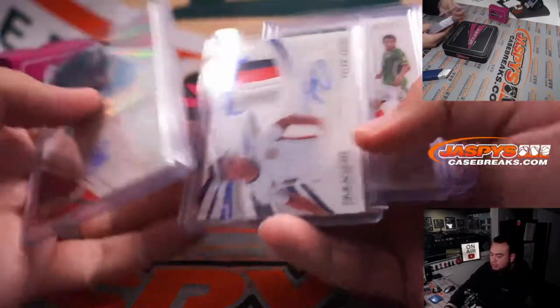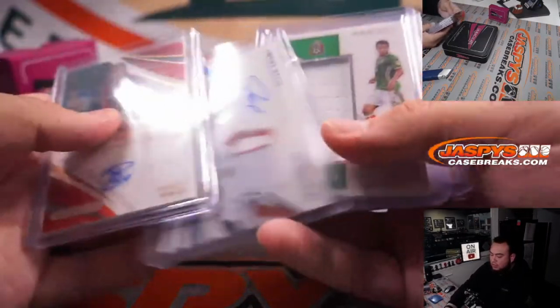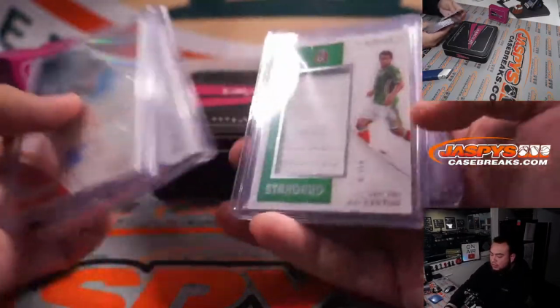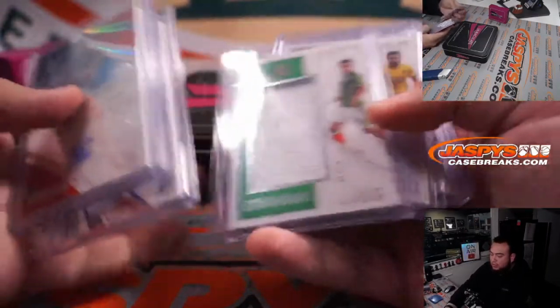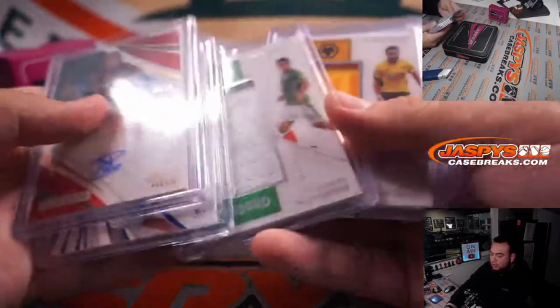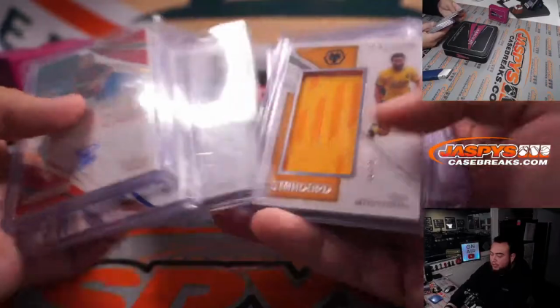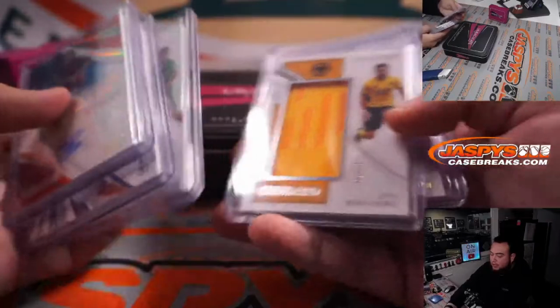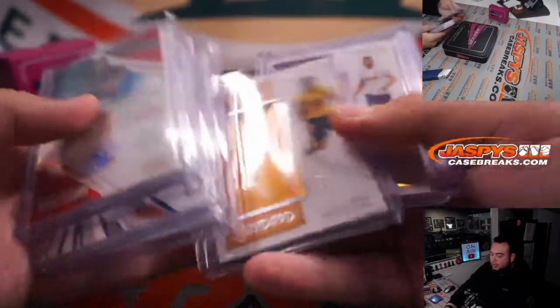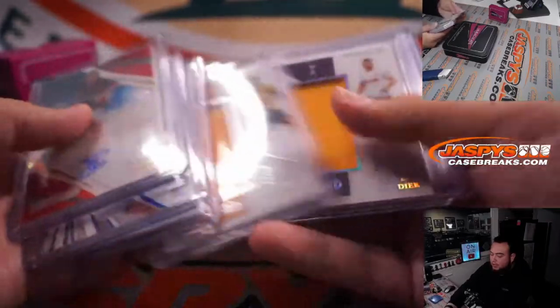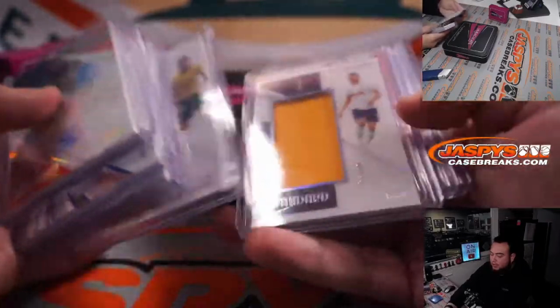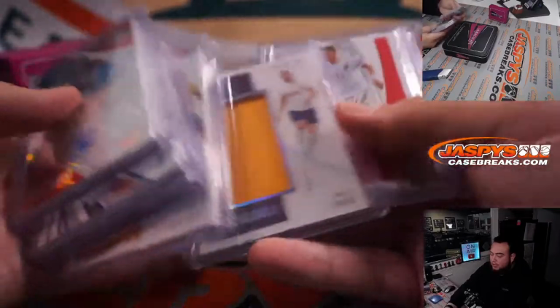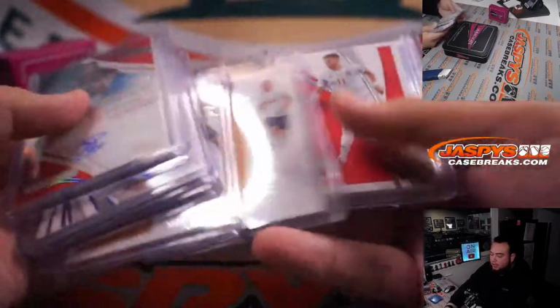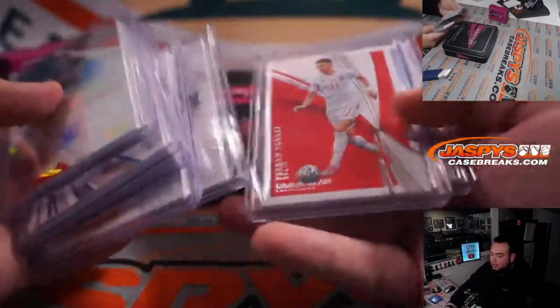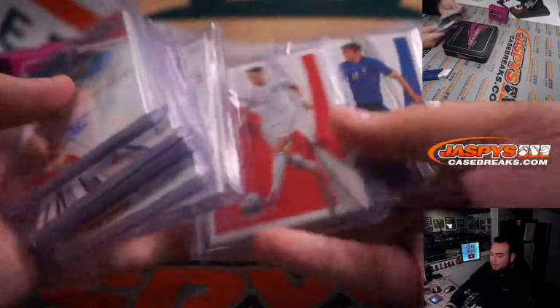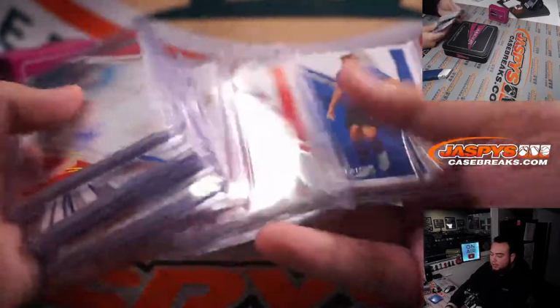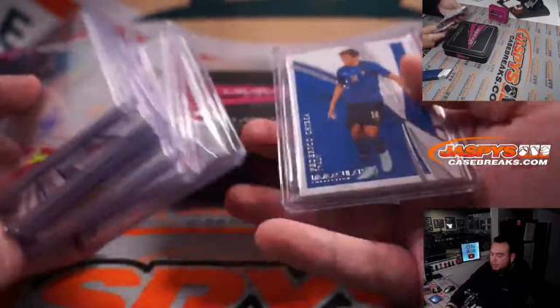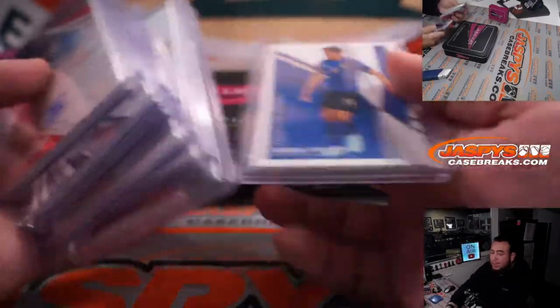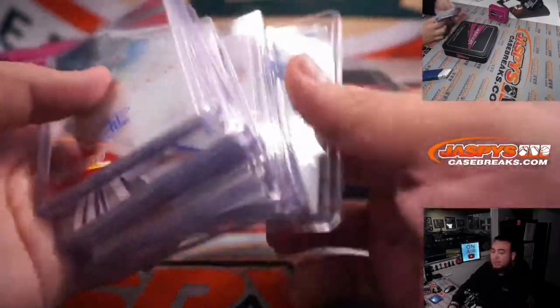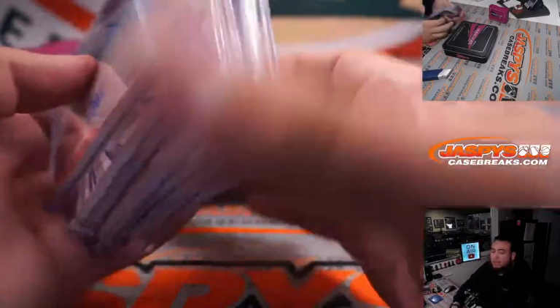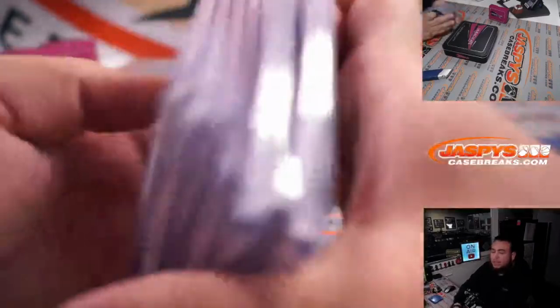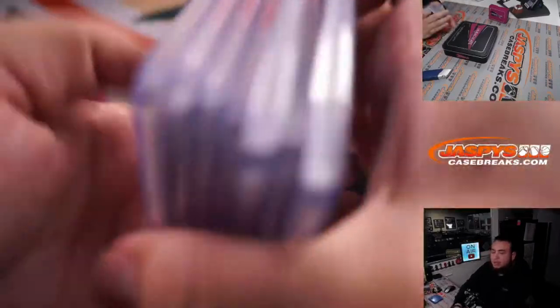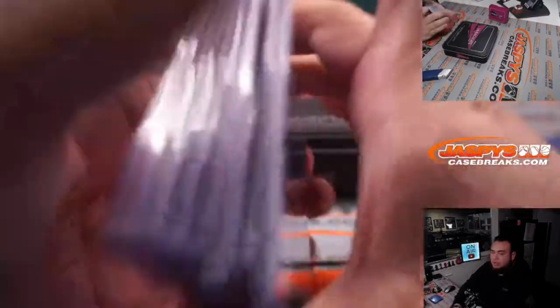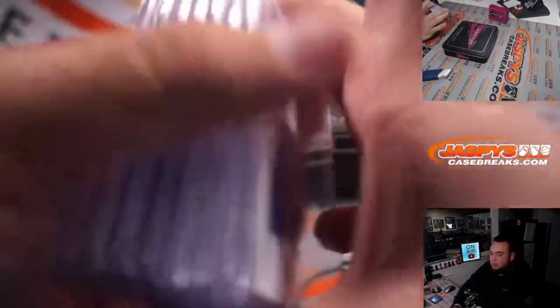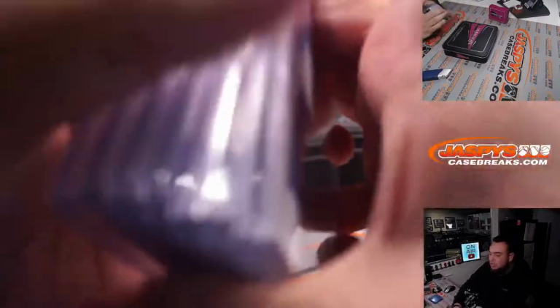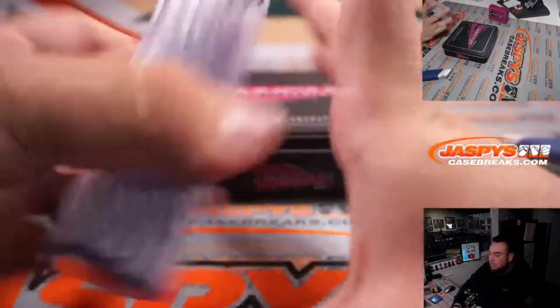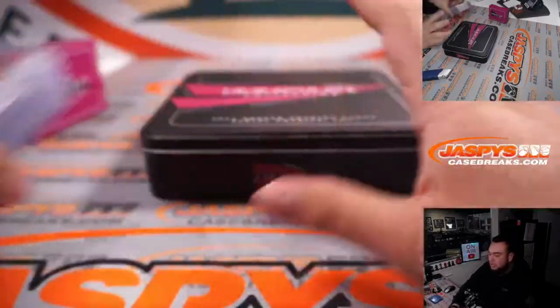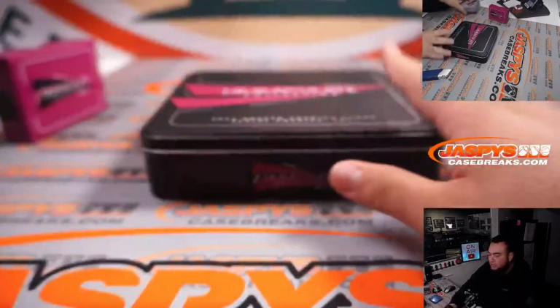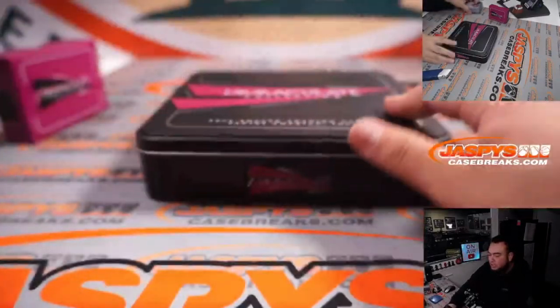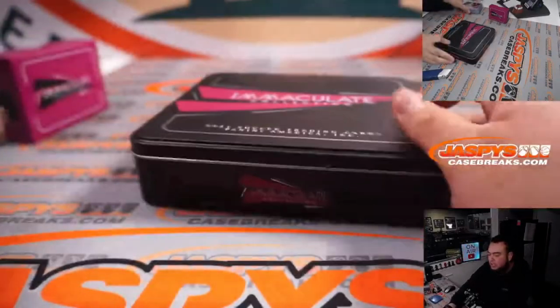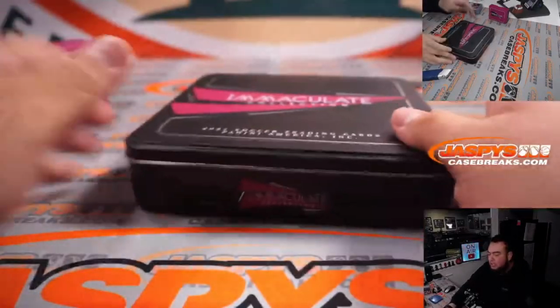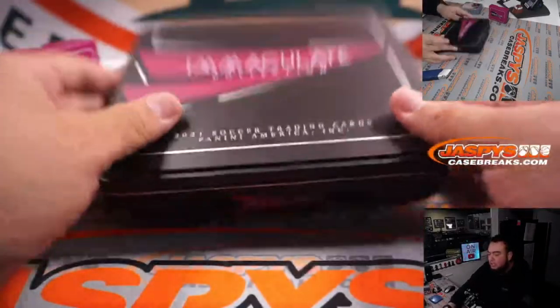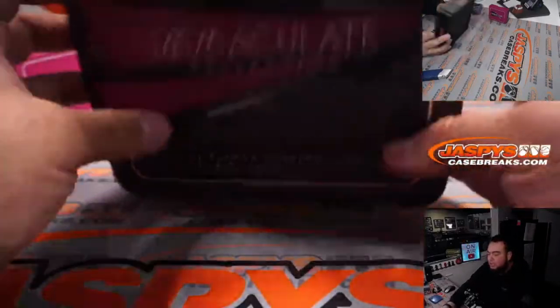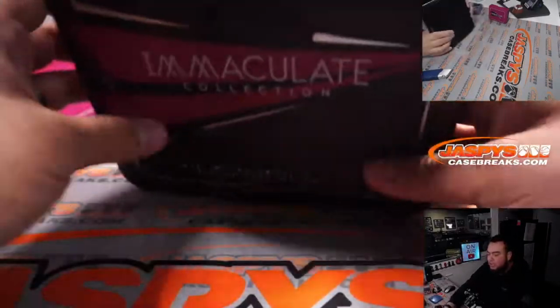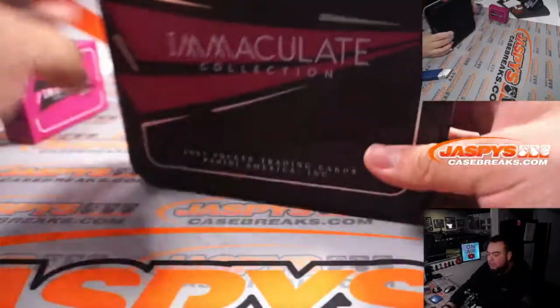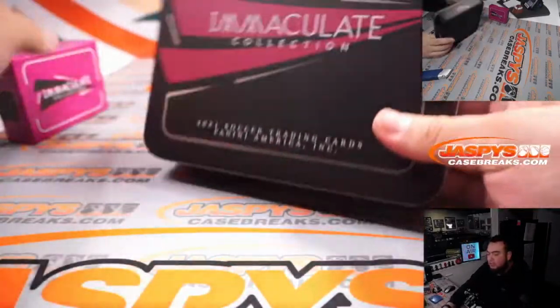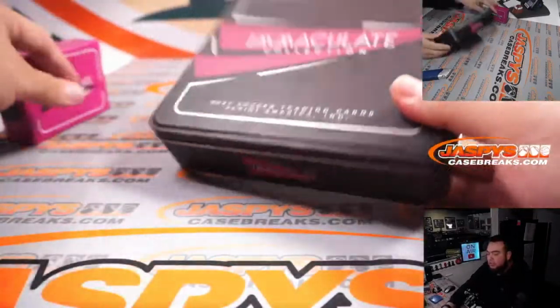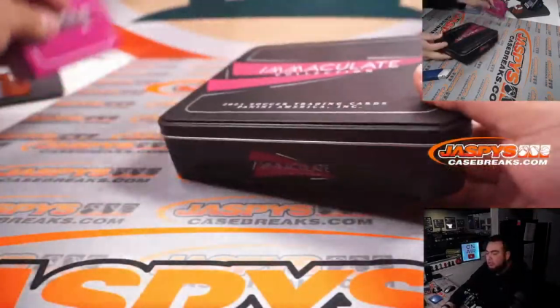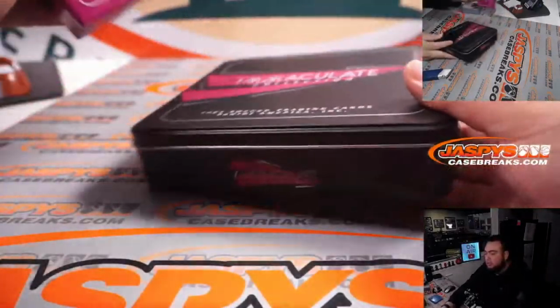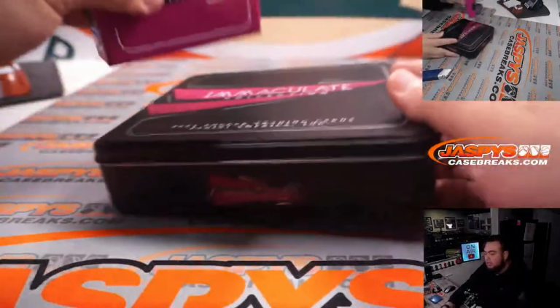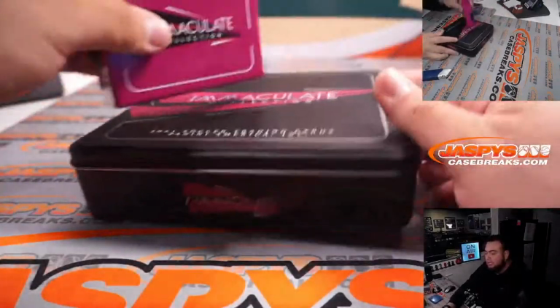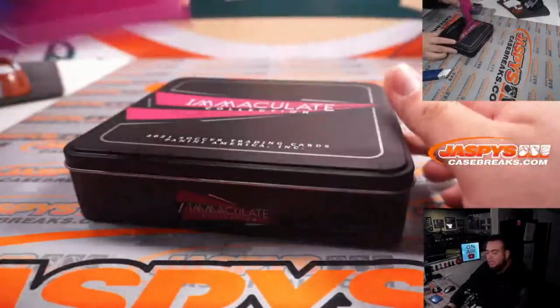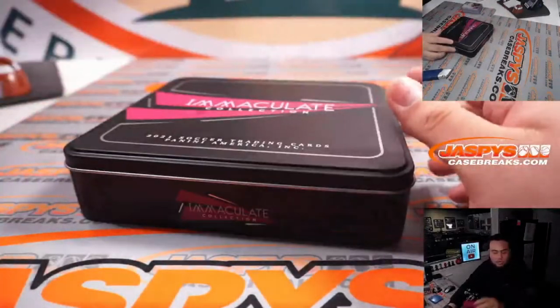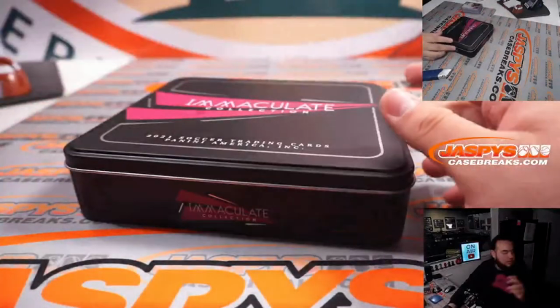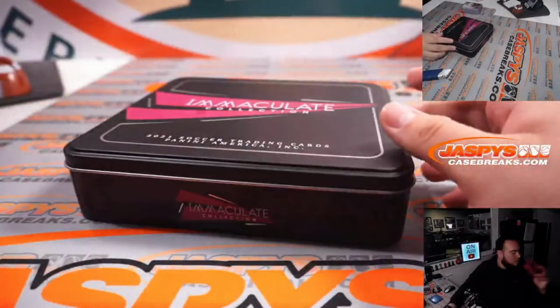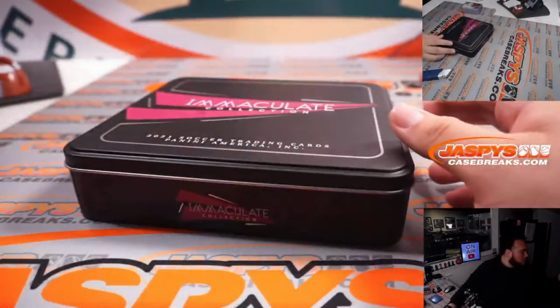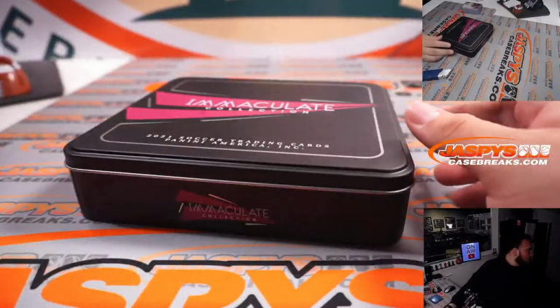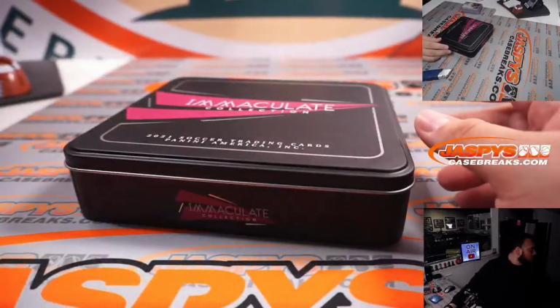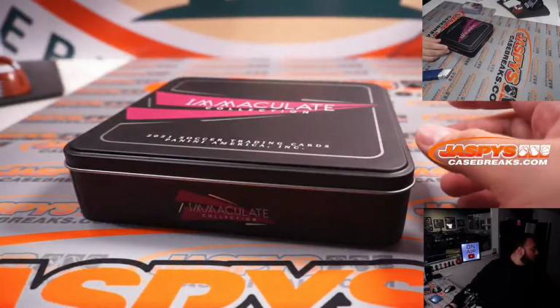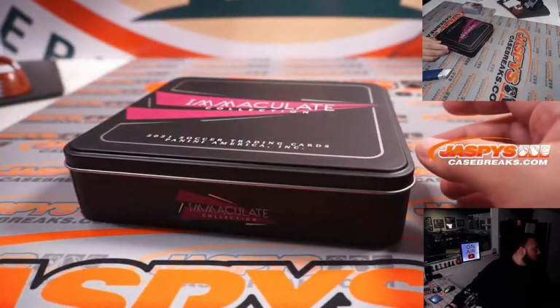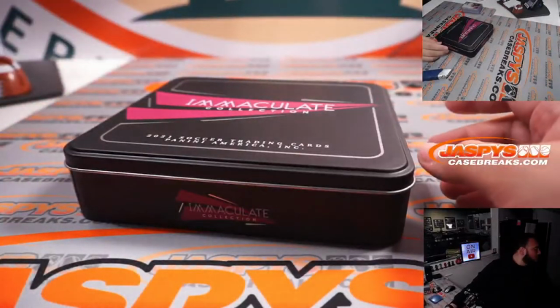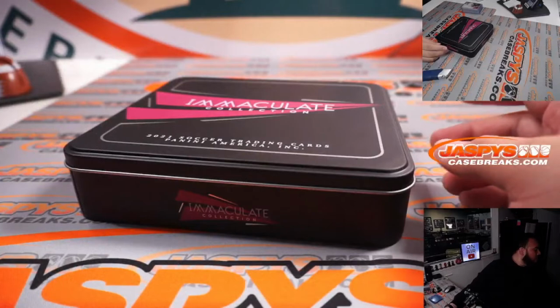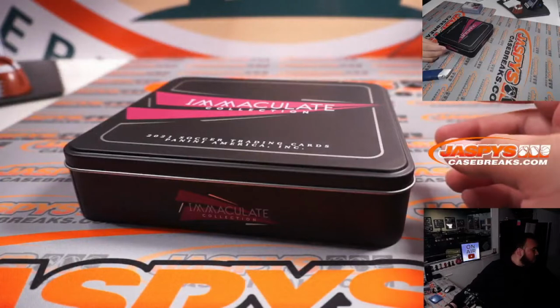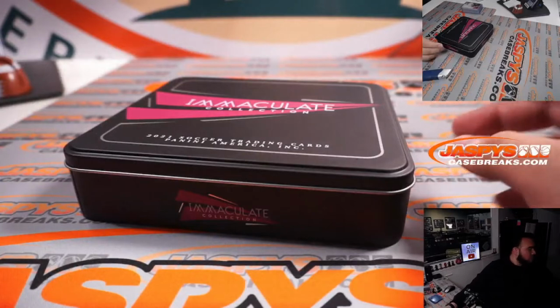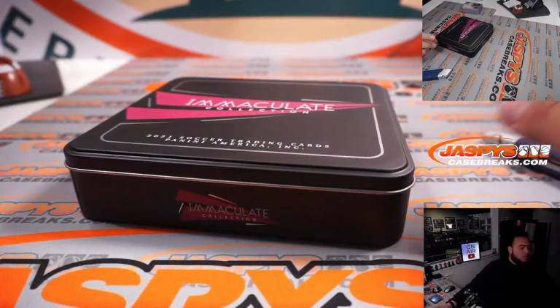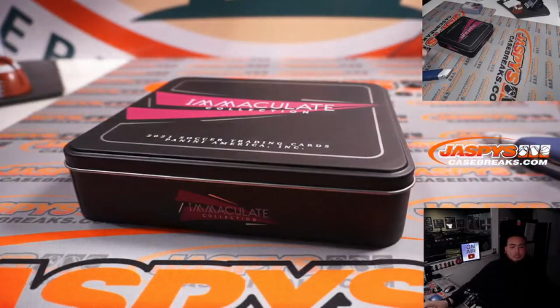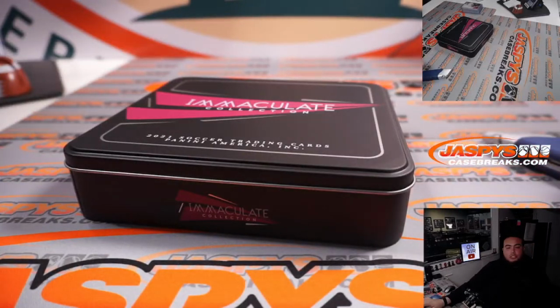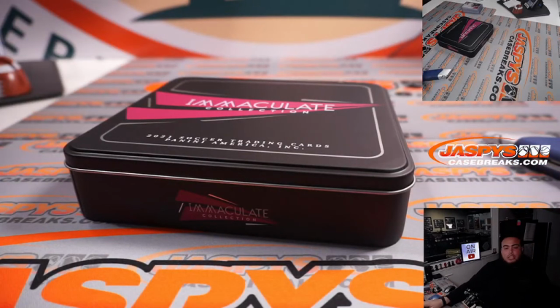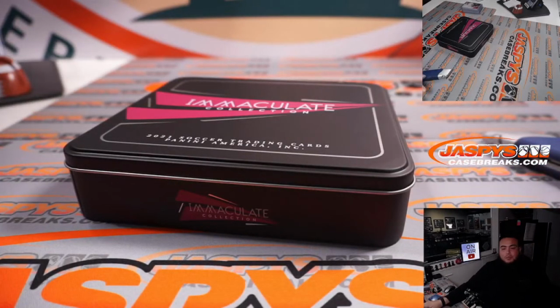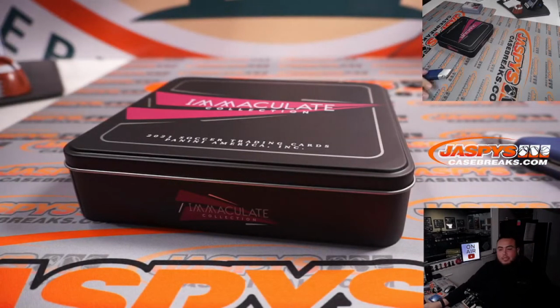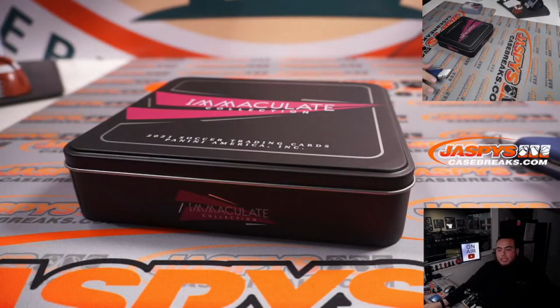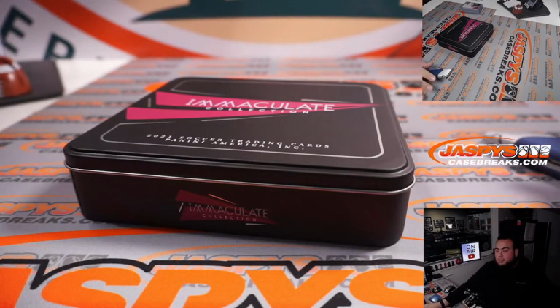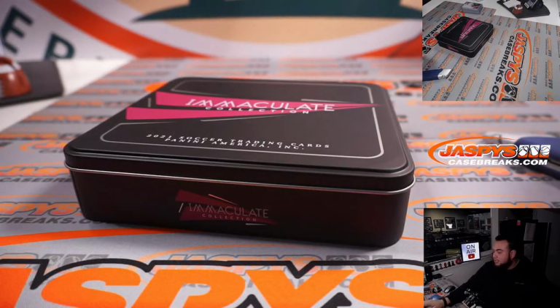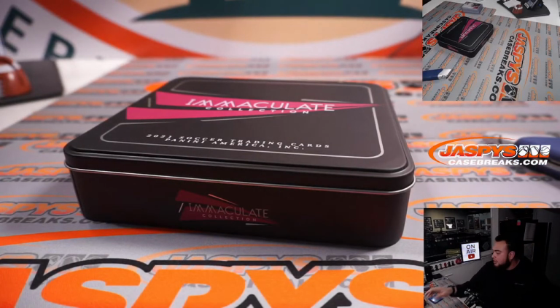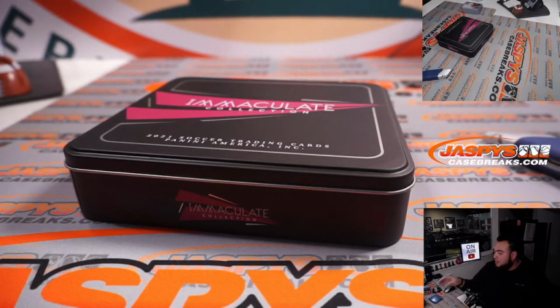There's the box — Immaculate Soccer Number 1 in the books. The next one is on the site: JaskinsCaseBreaks.com.